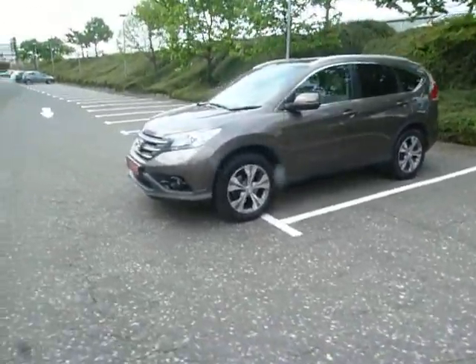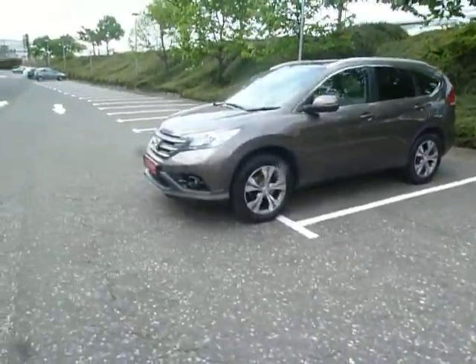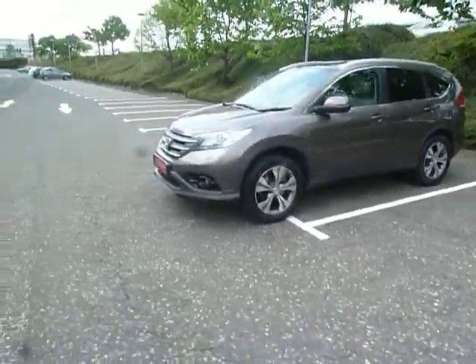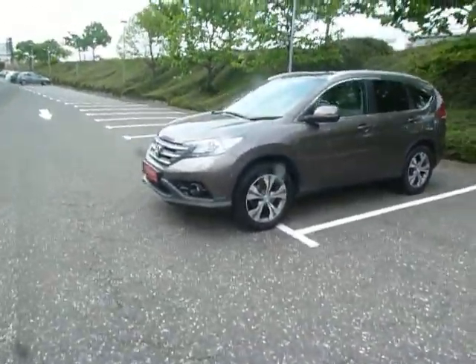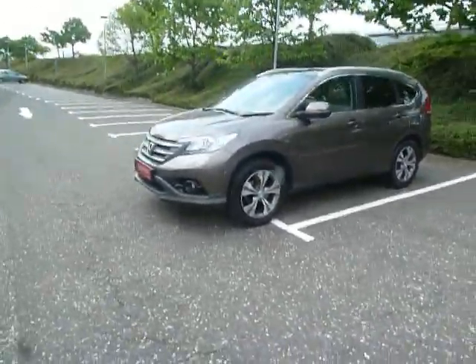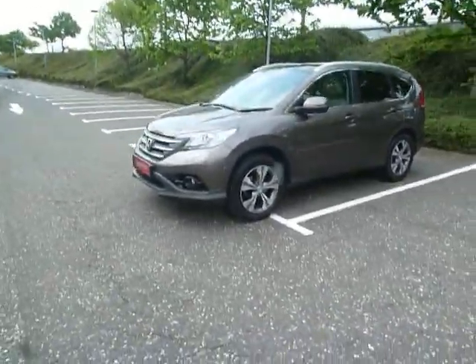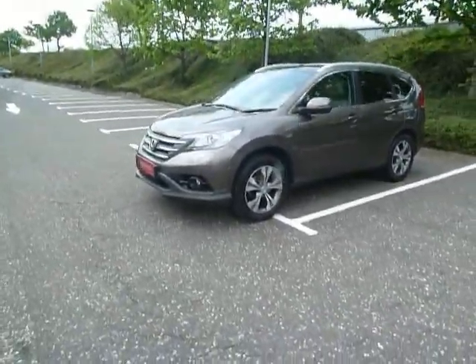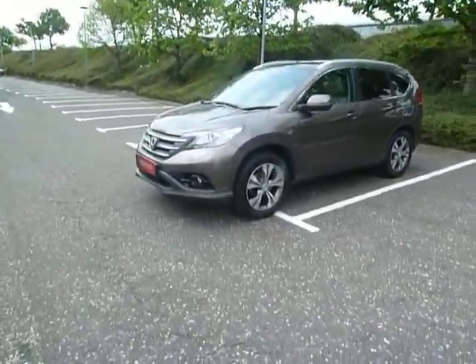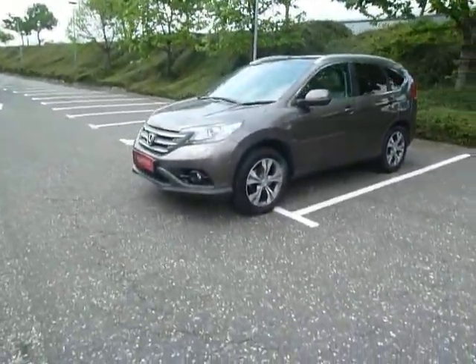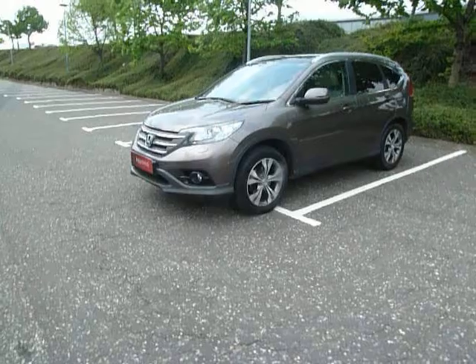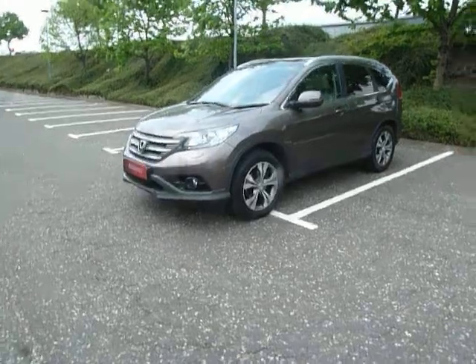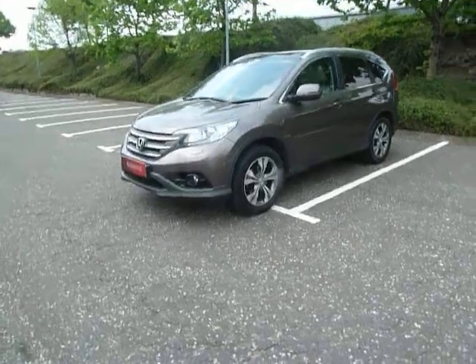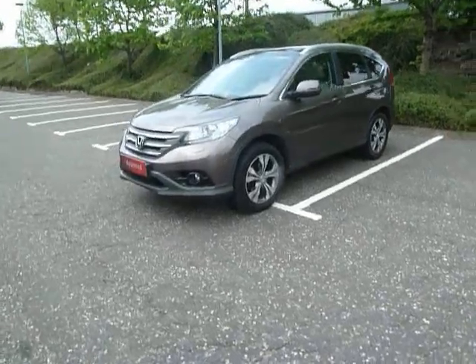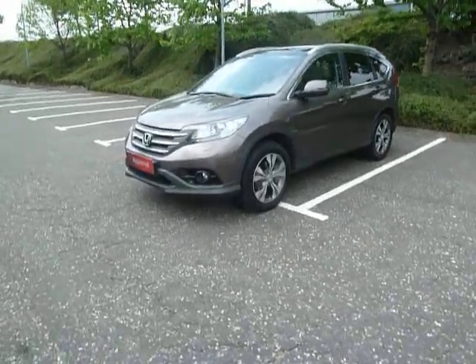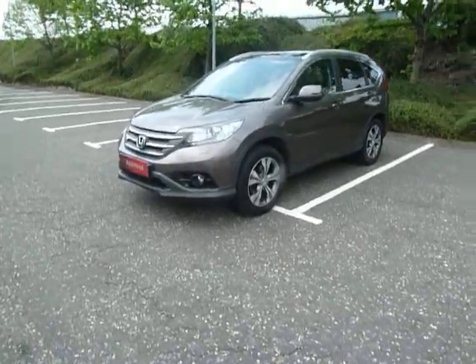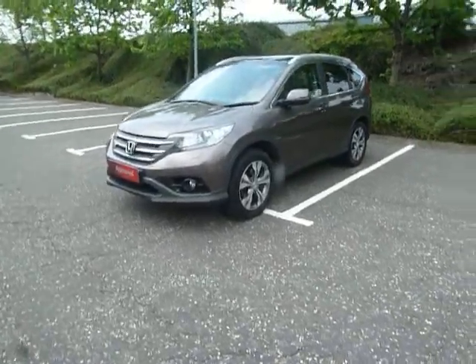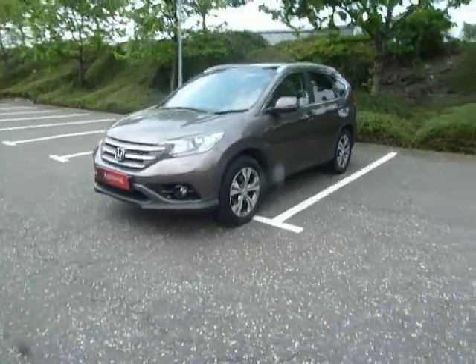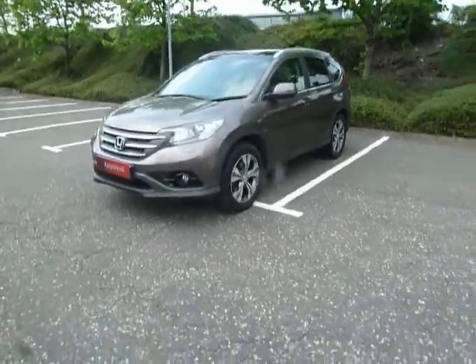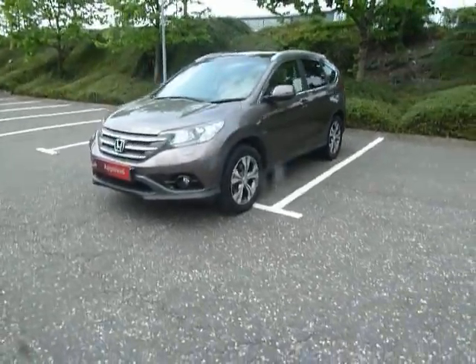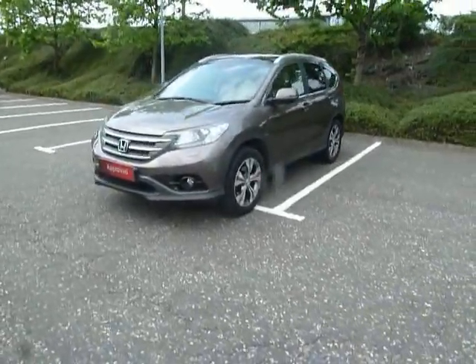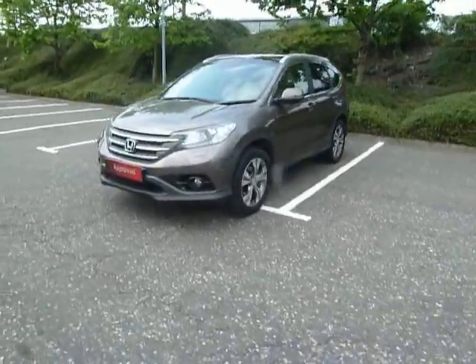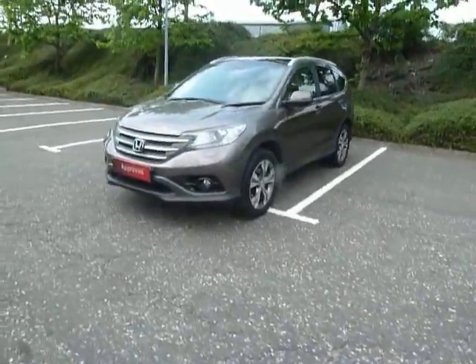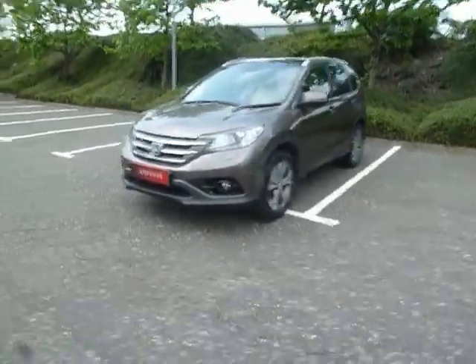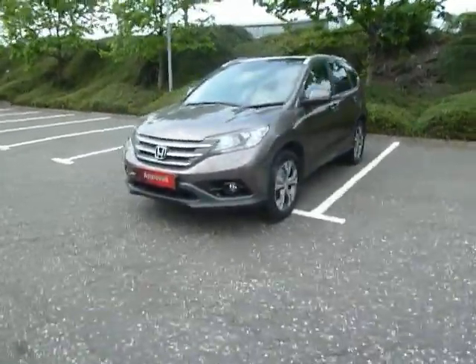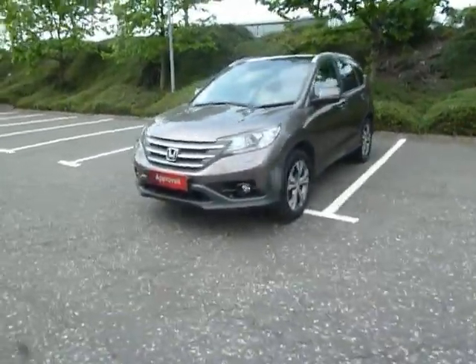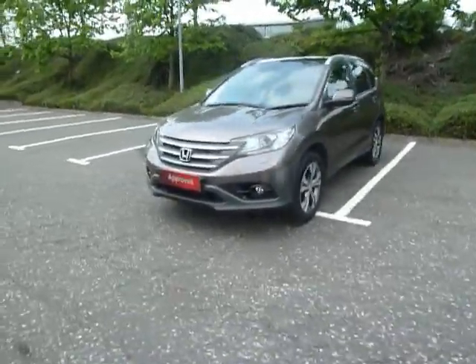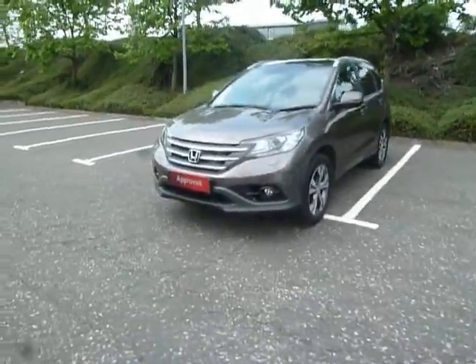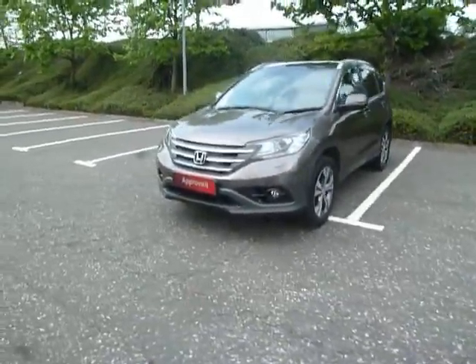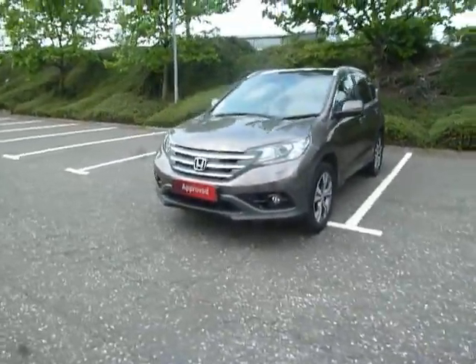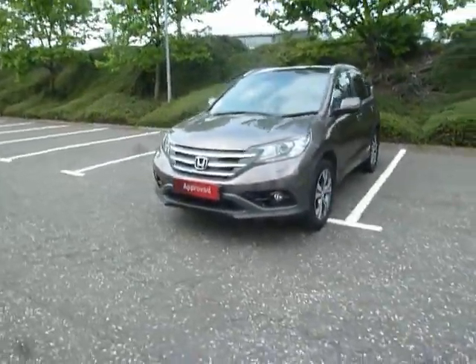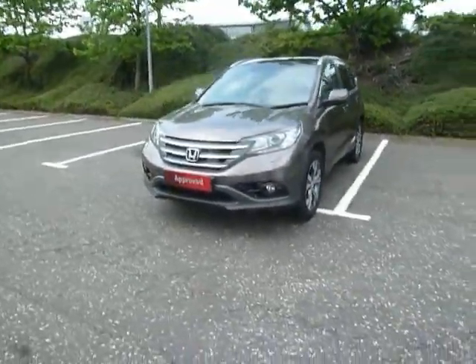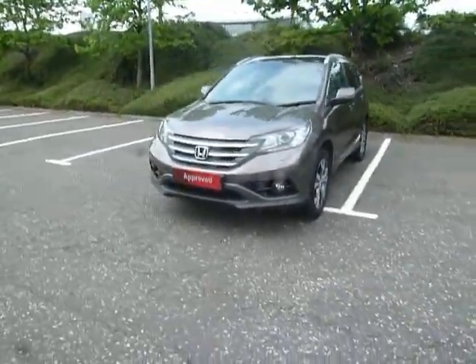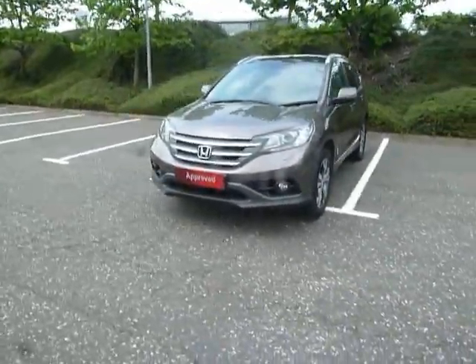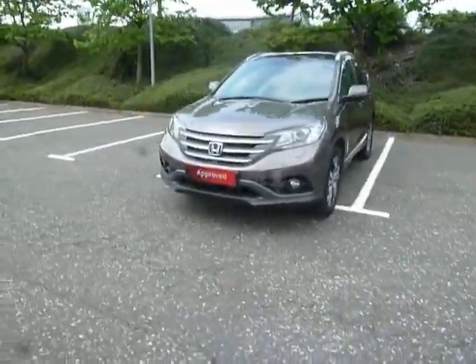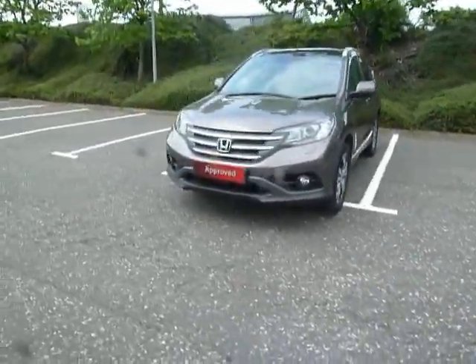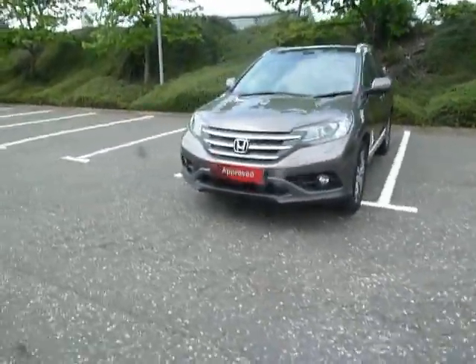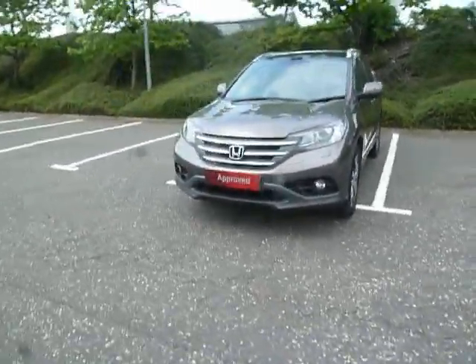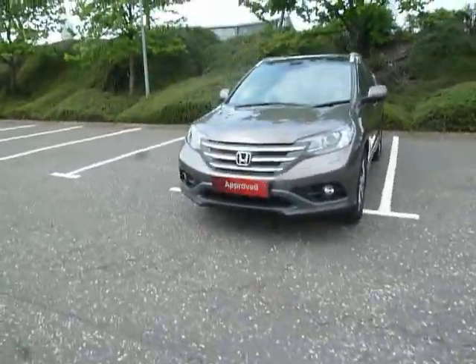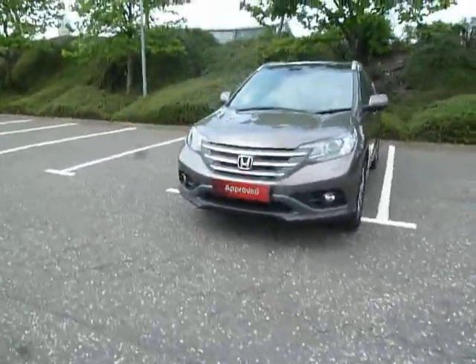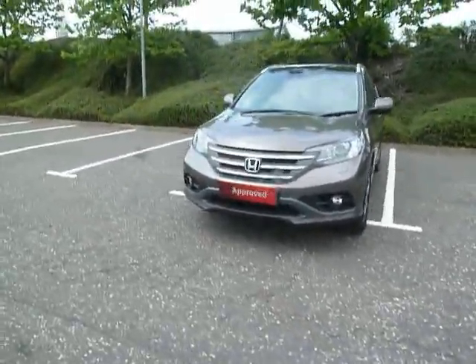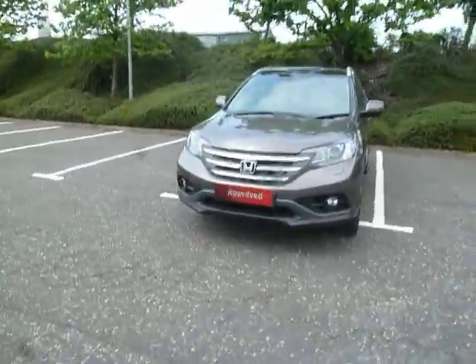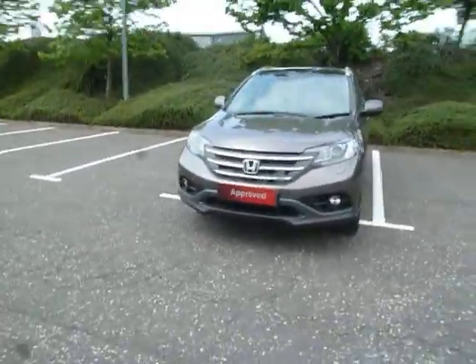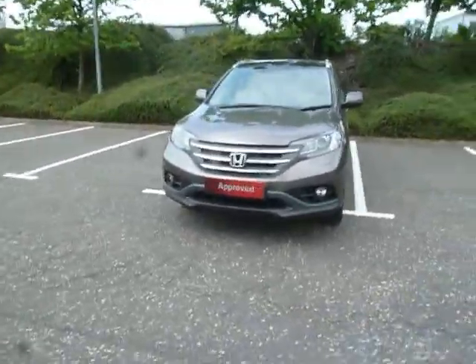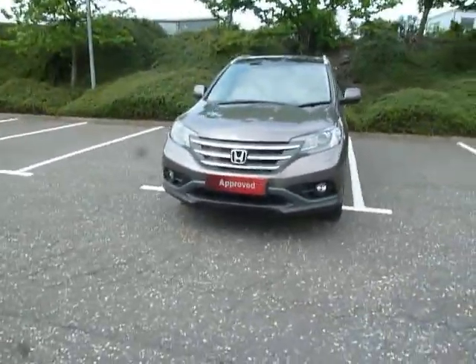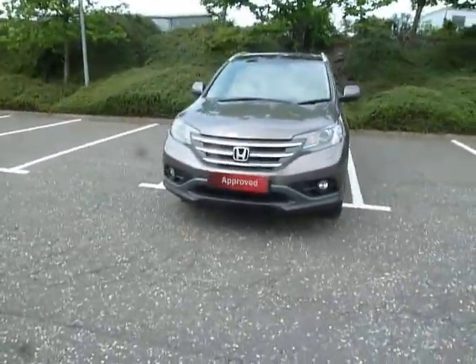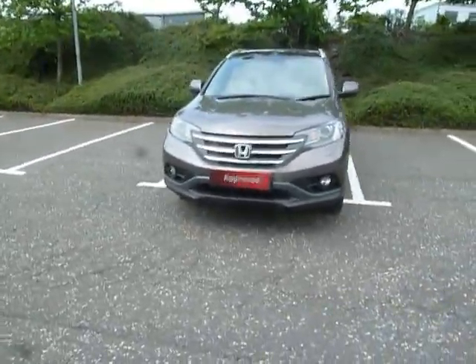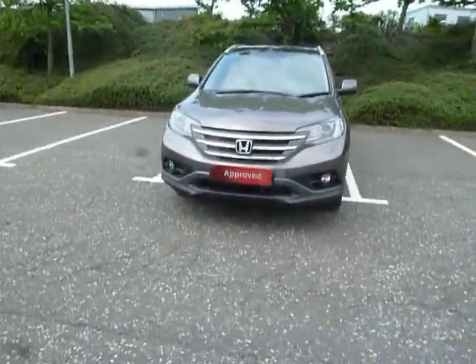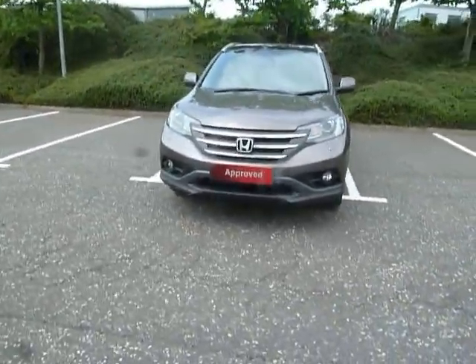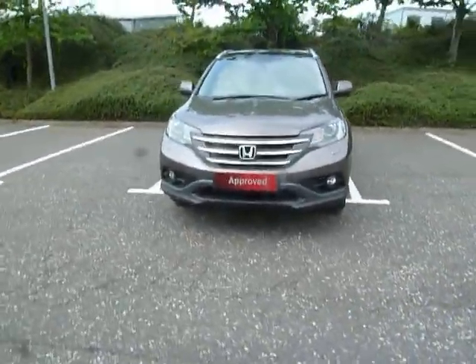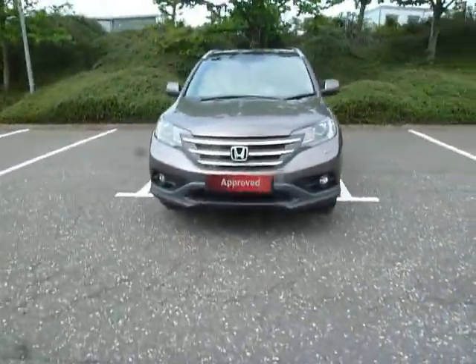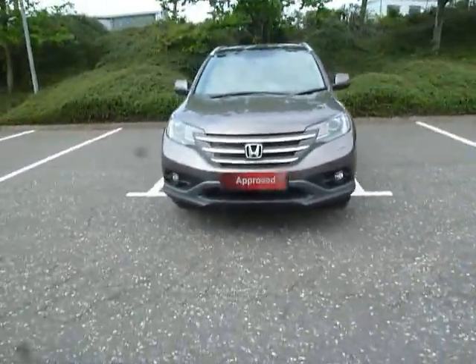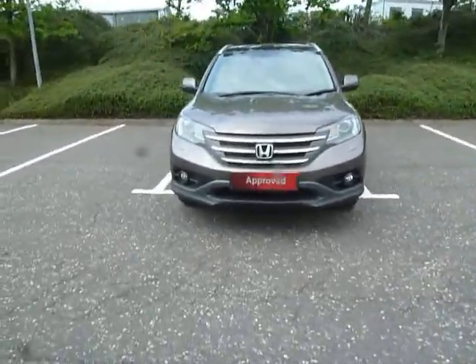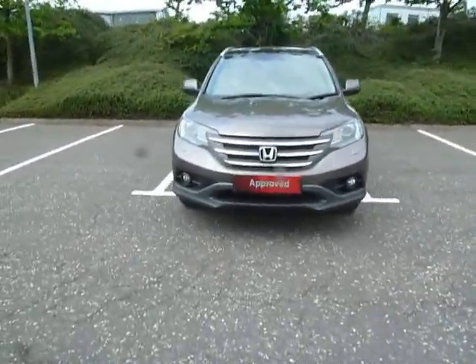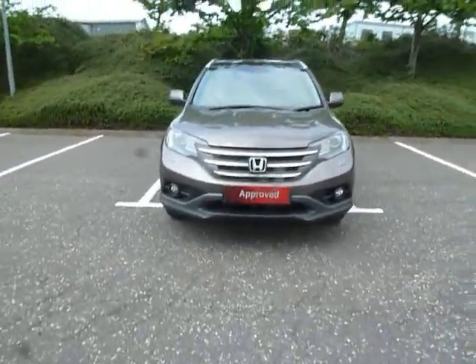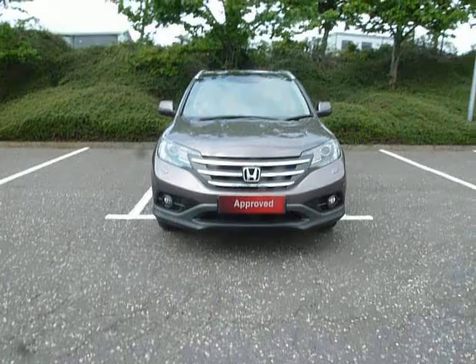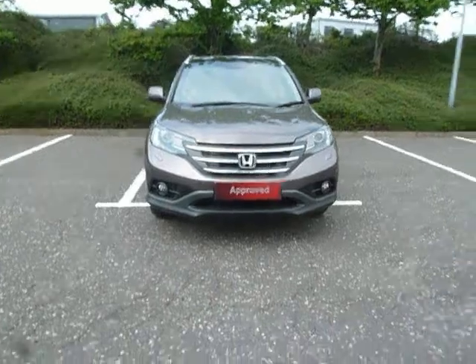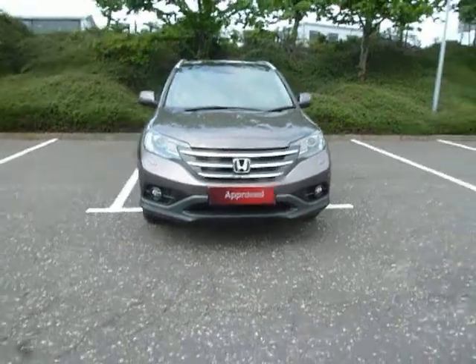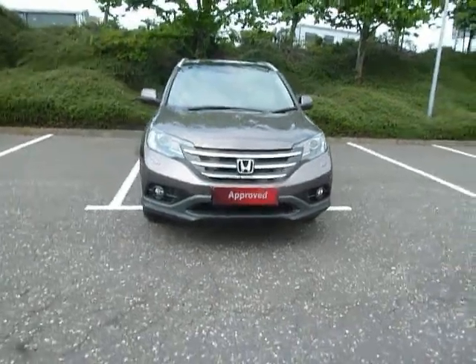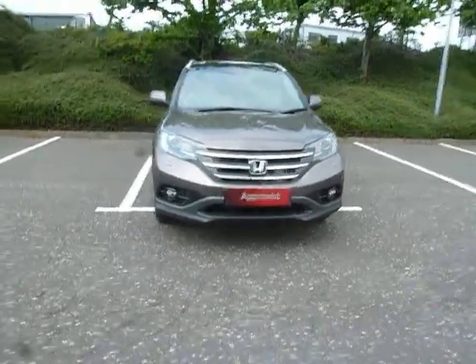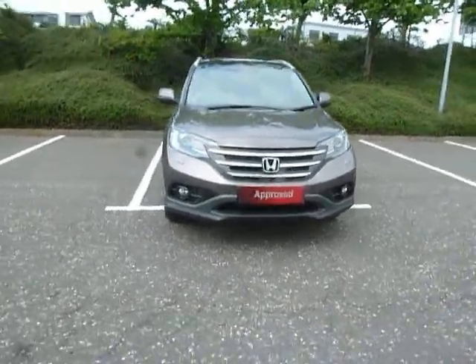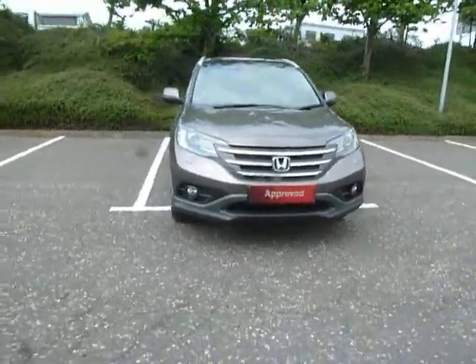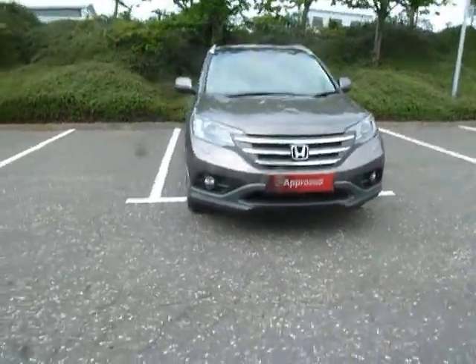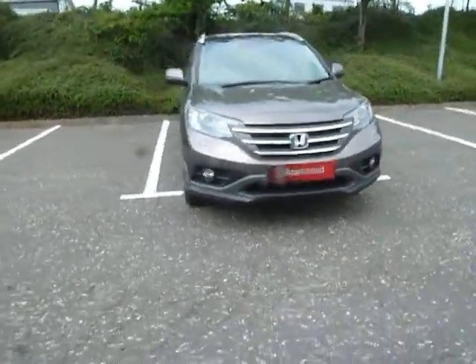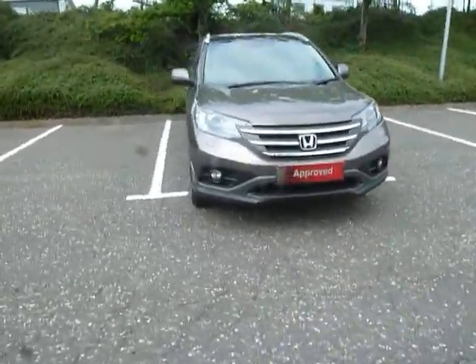The car currently has around 28,000 miles and the road fund licence is £185 for the year.